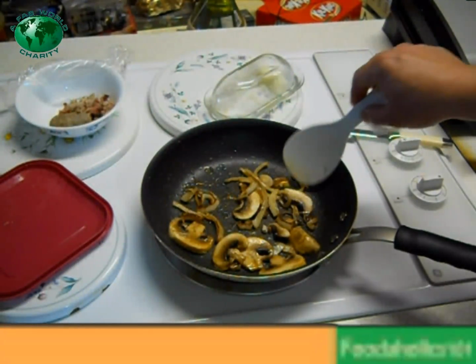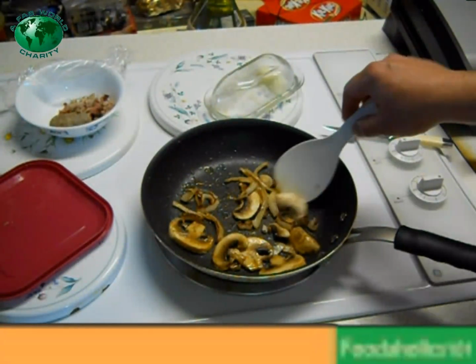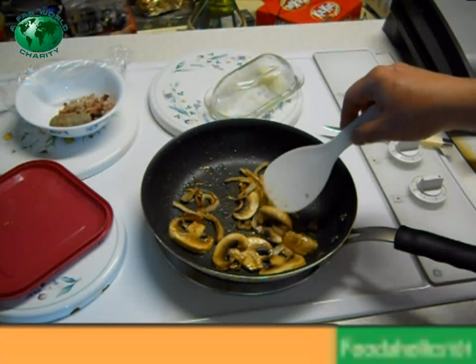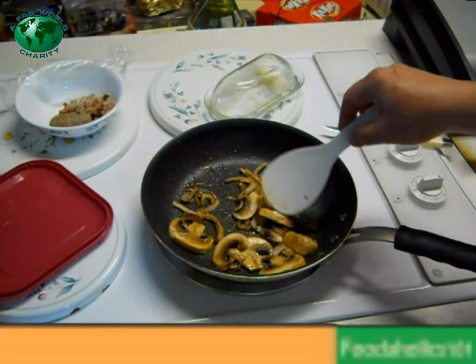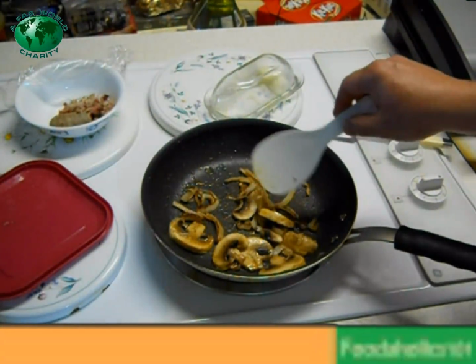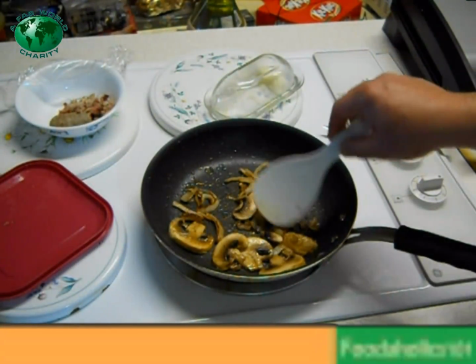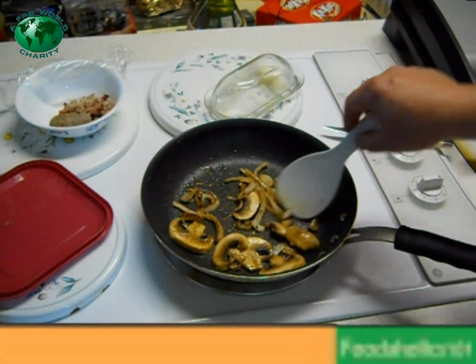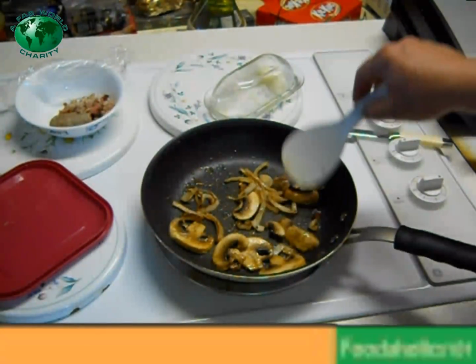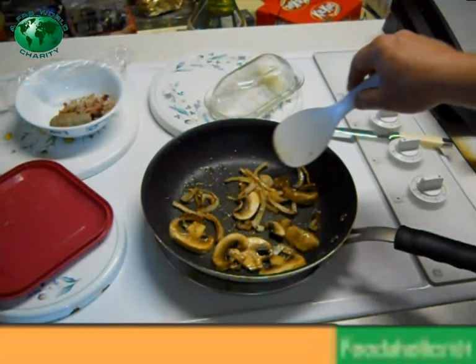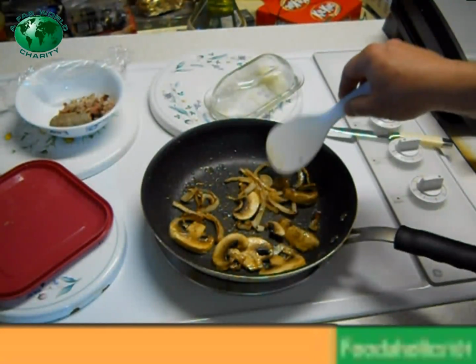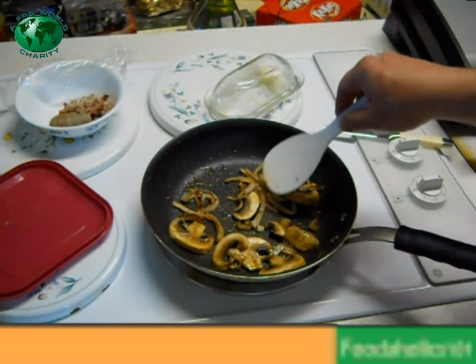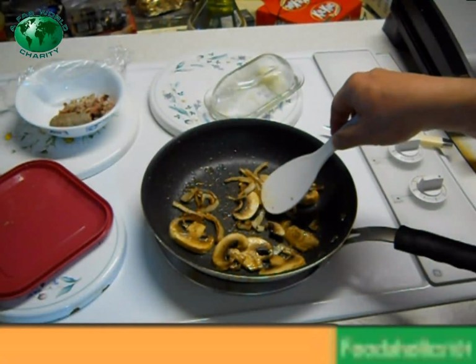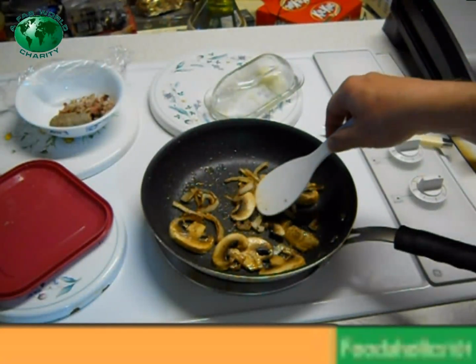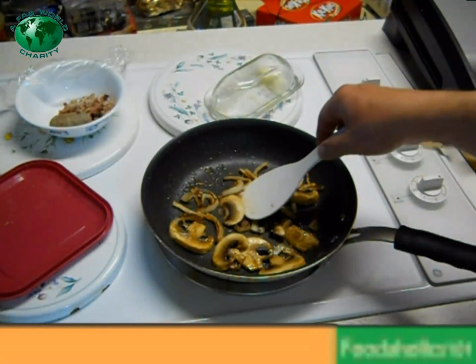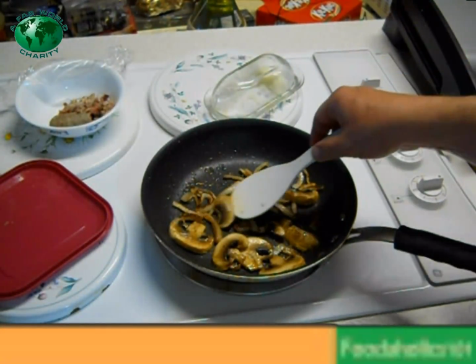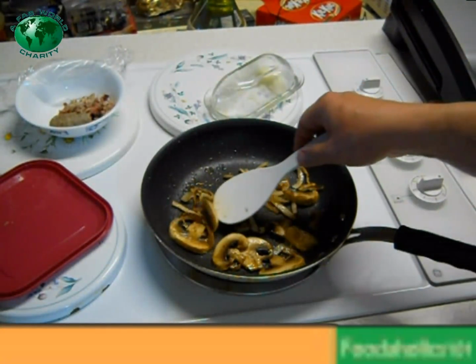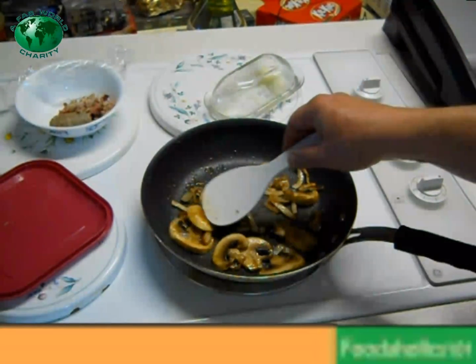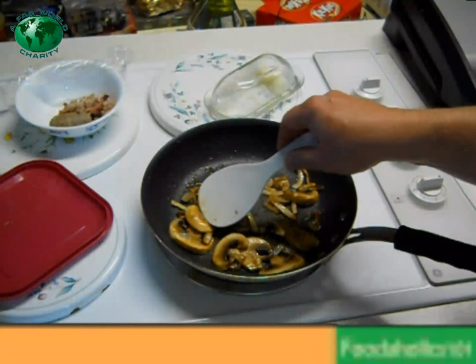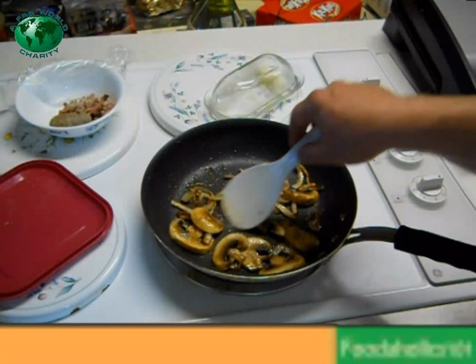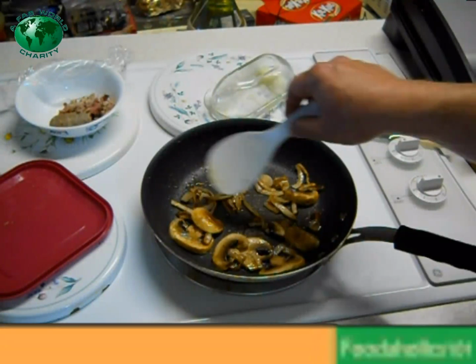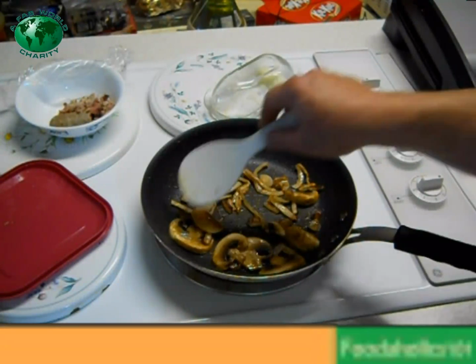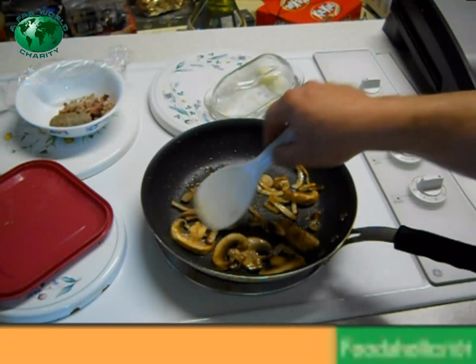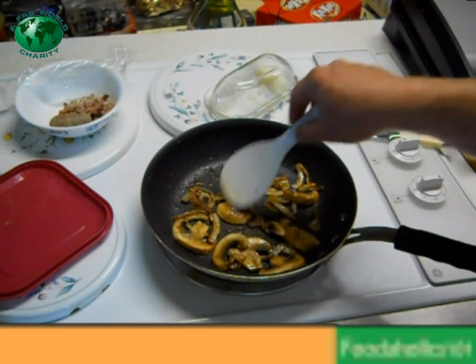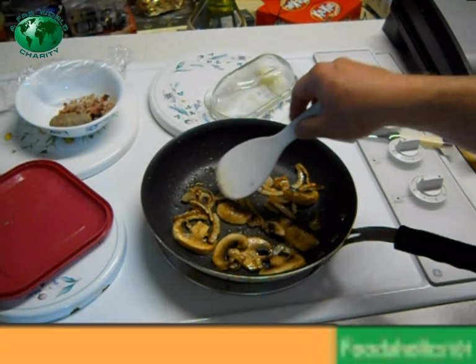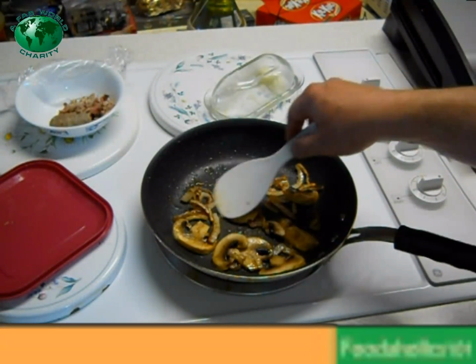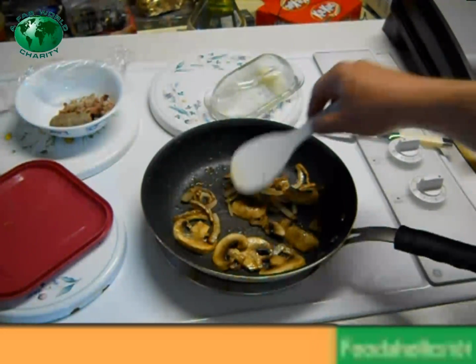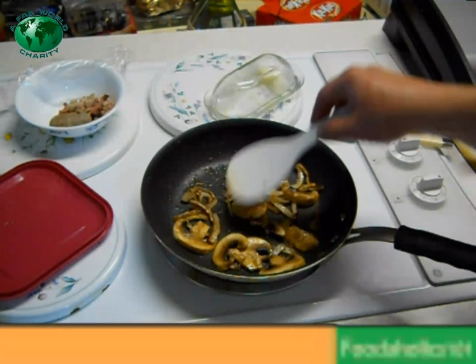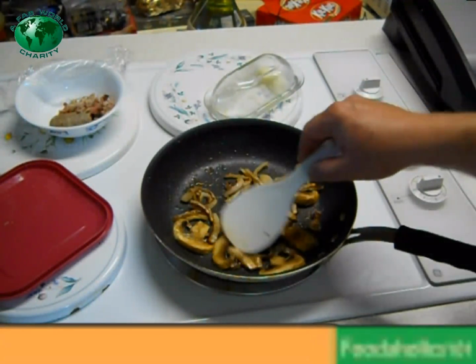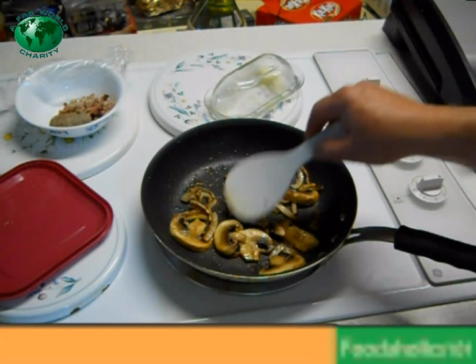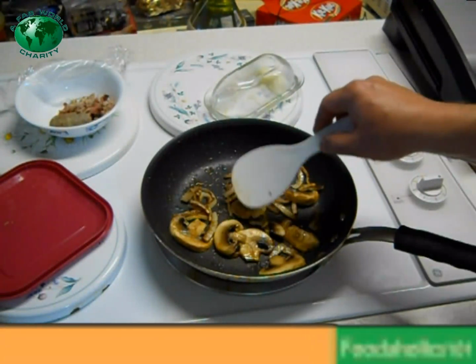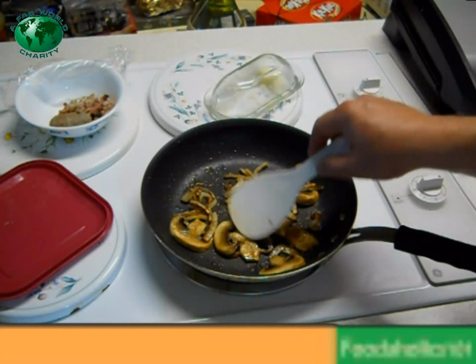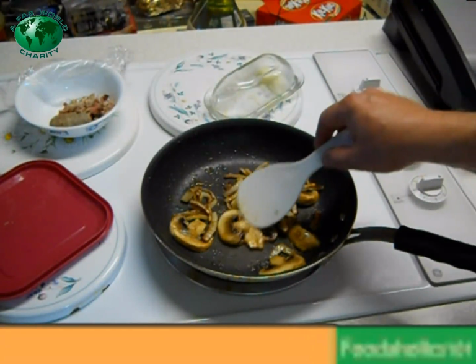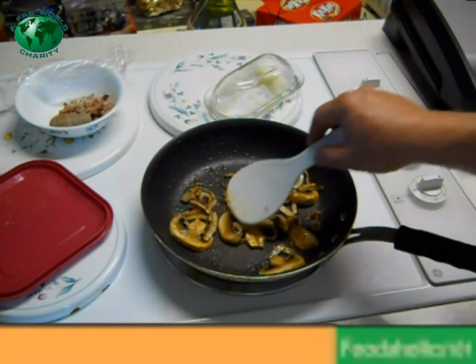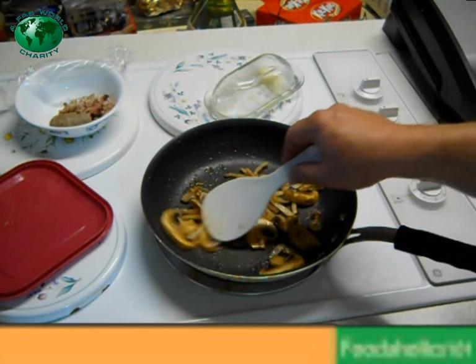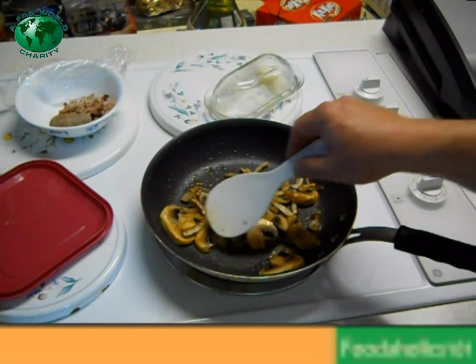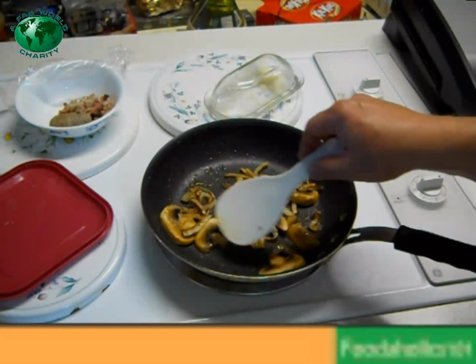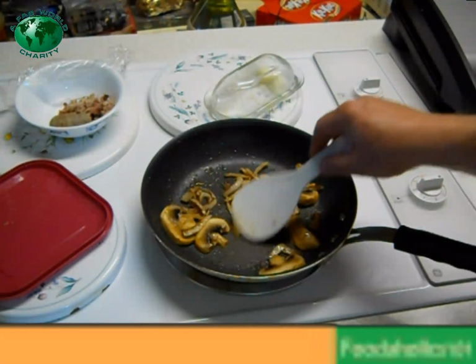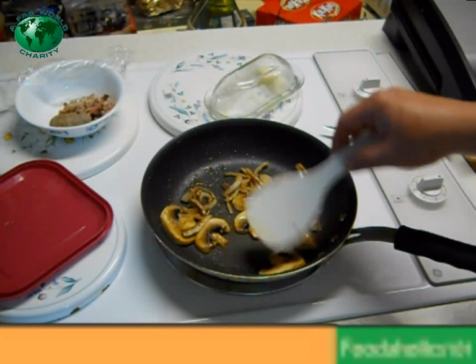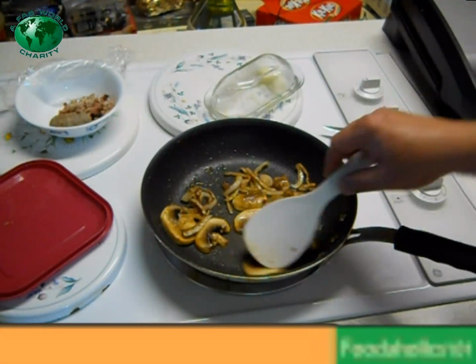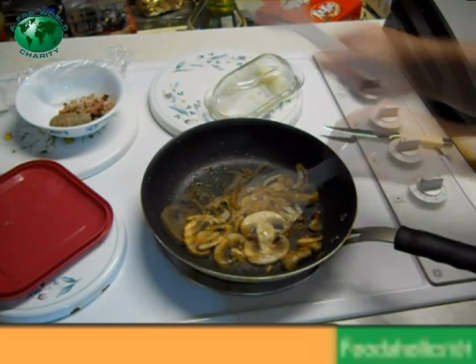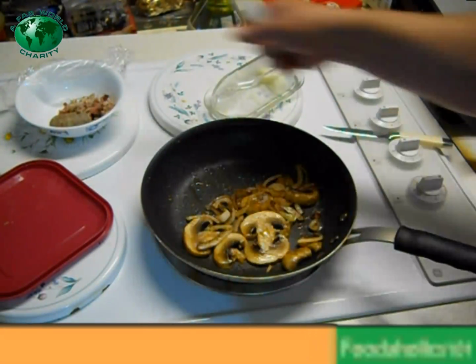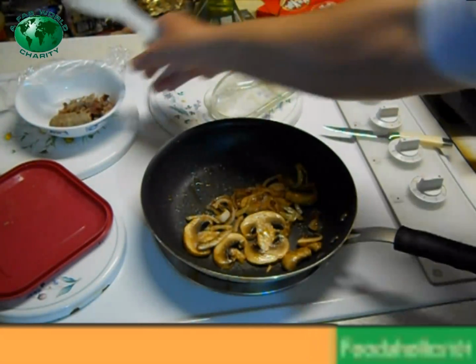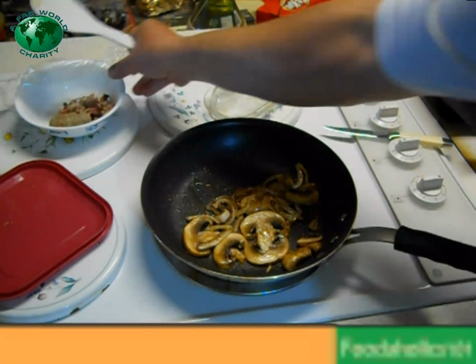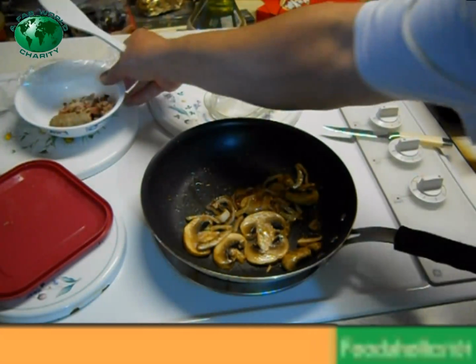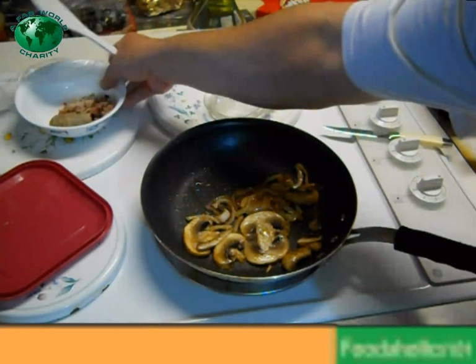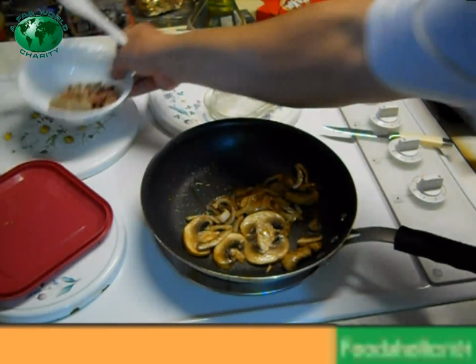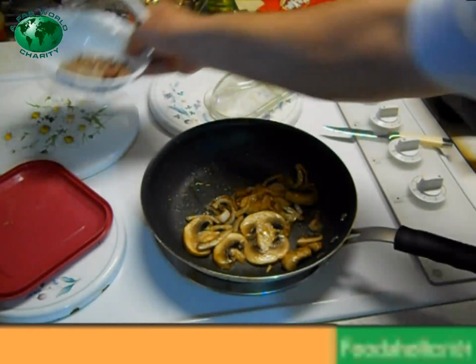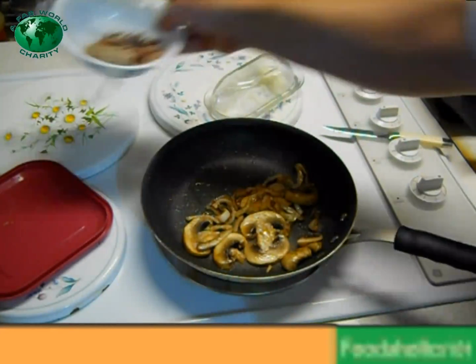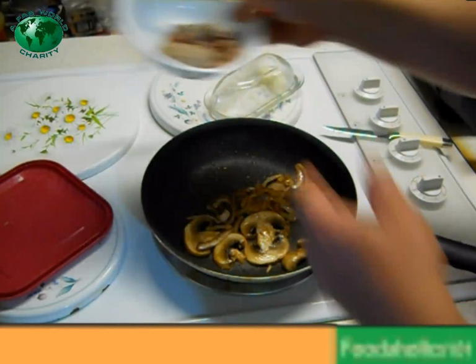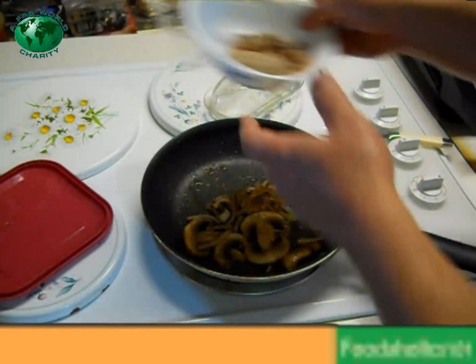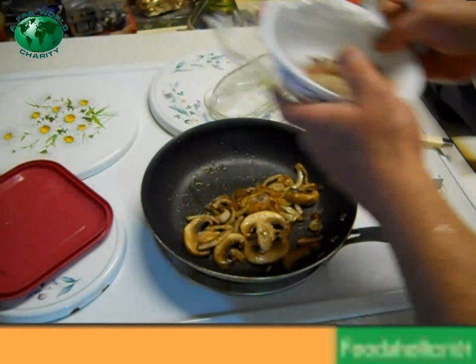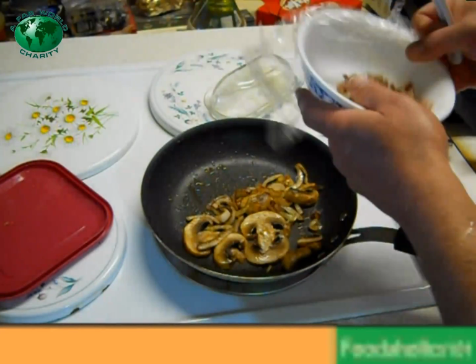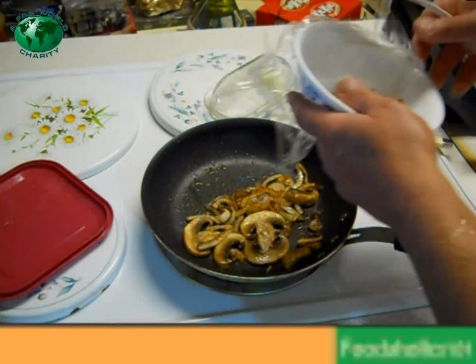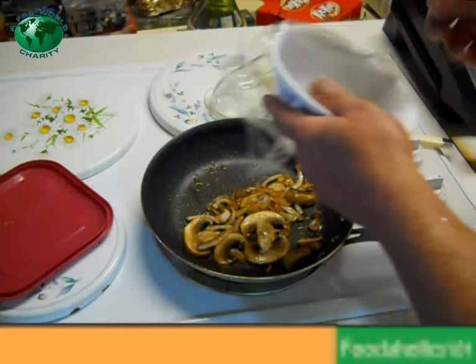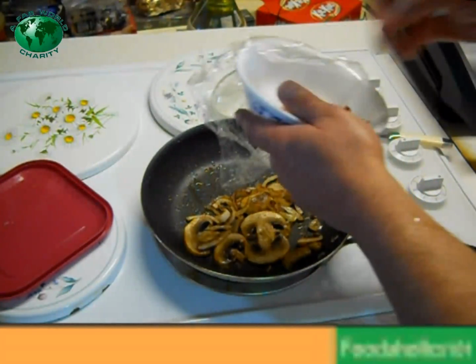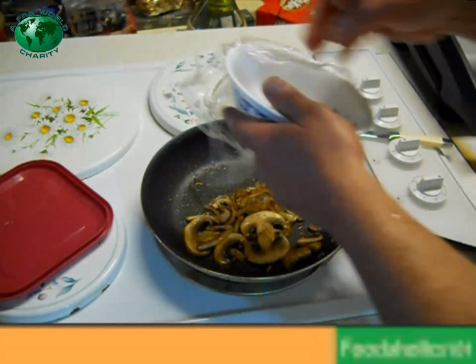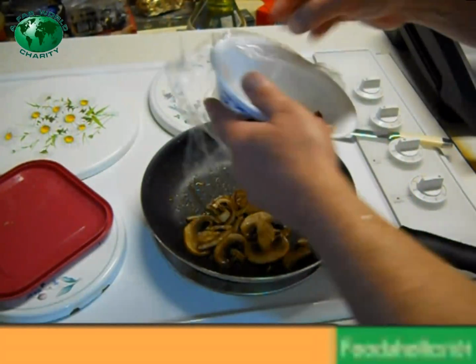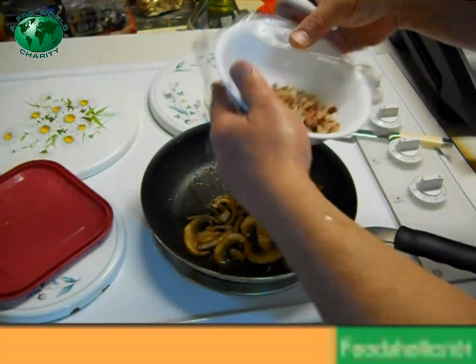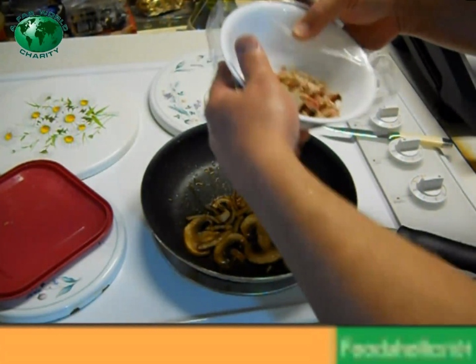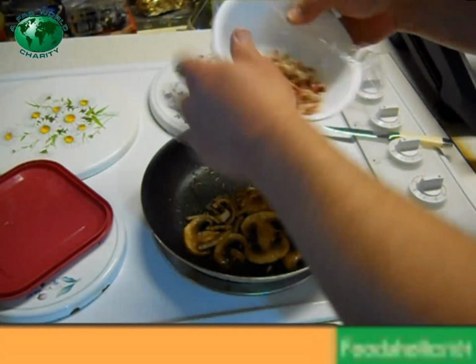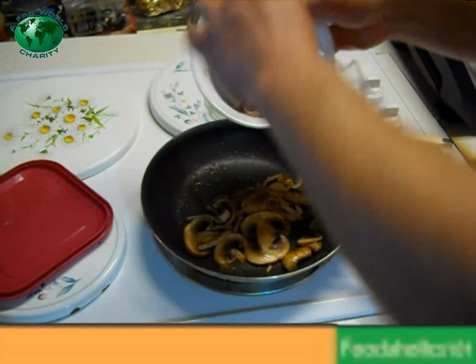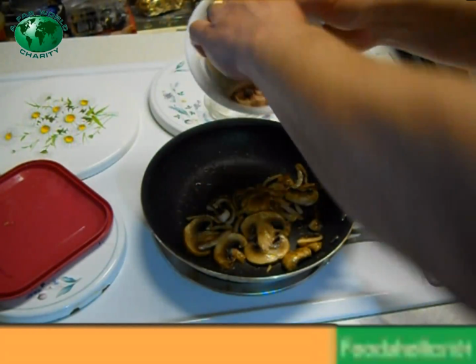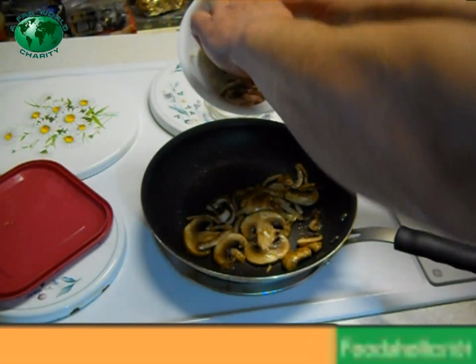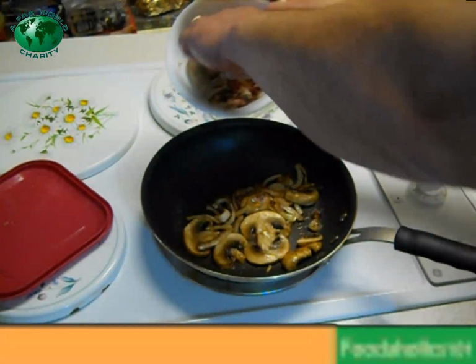Oh yeah, those onions are looking good. We're about ready to make this omelette happen. Go ahead and warm up your meat now.